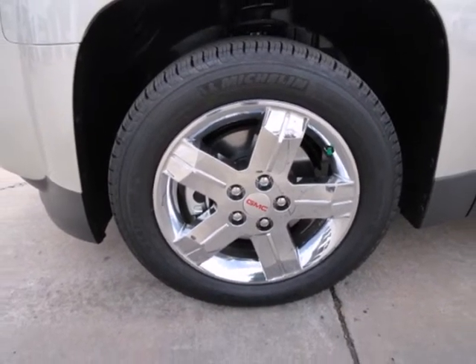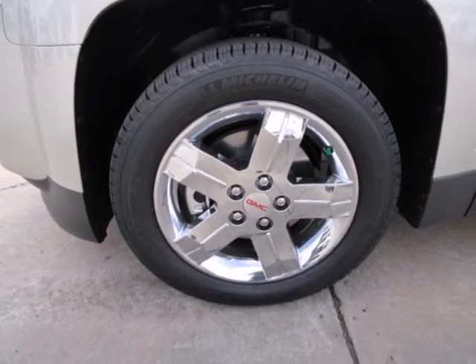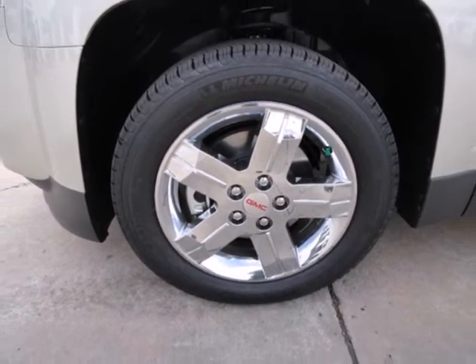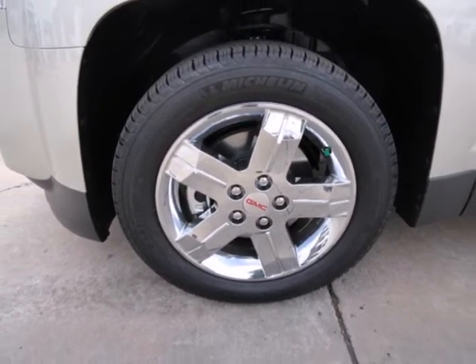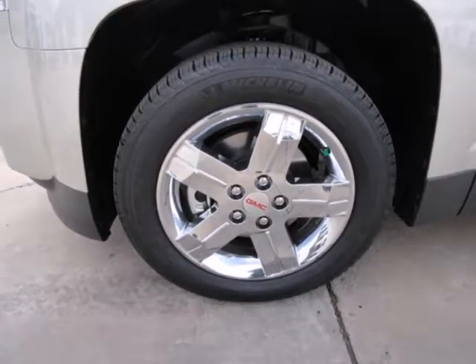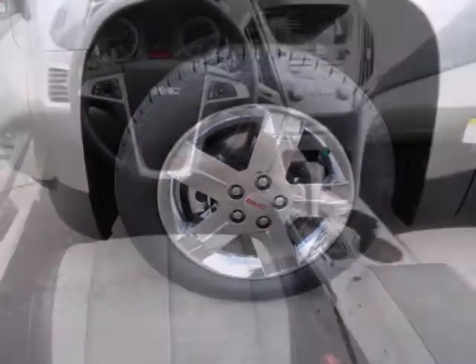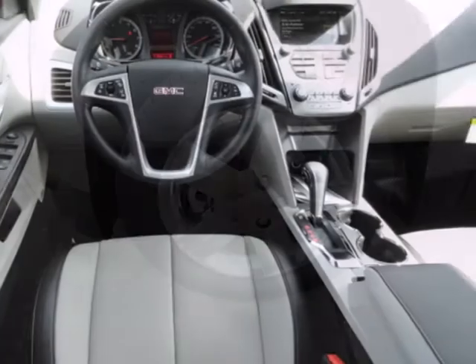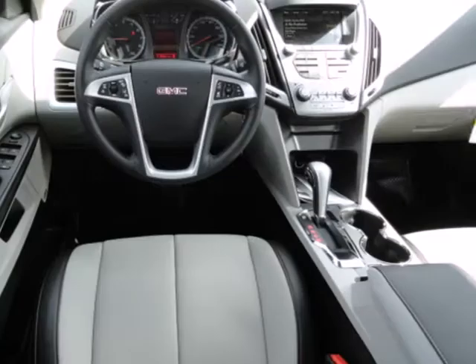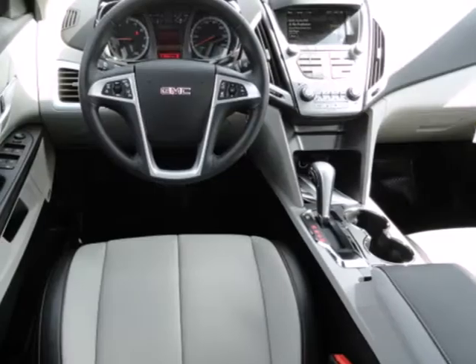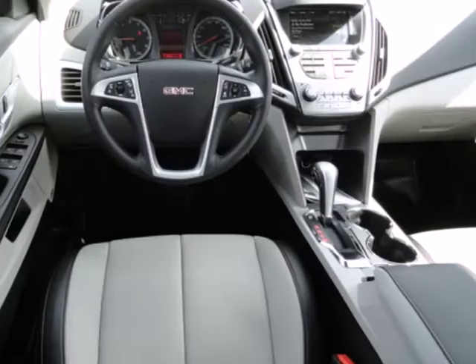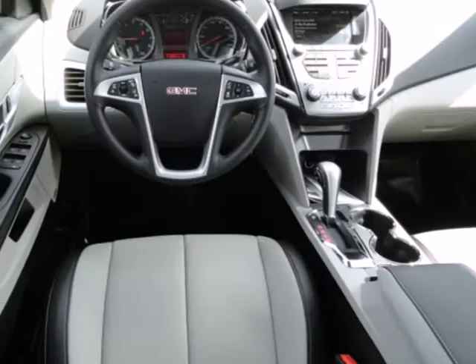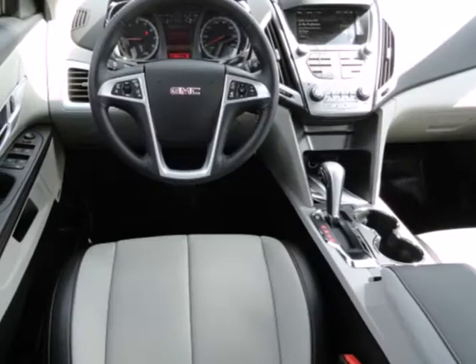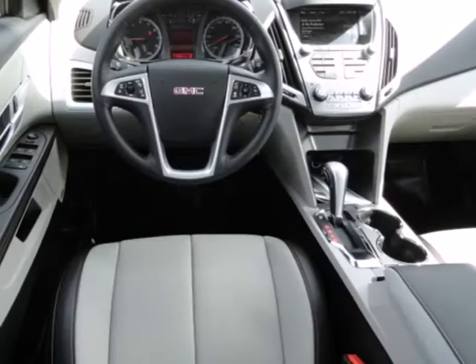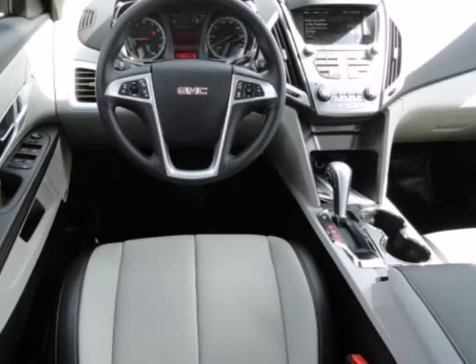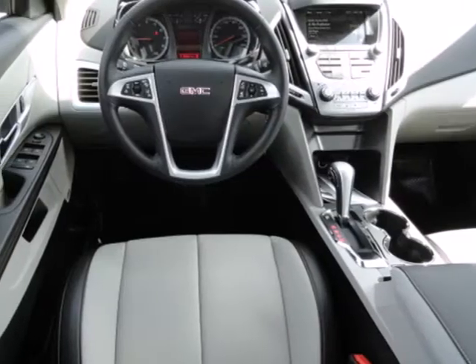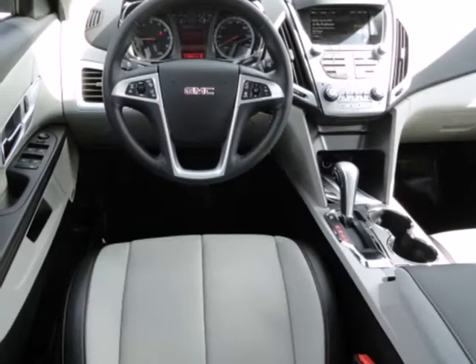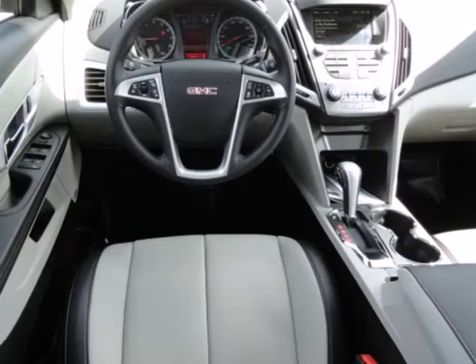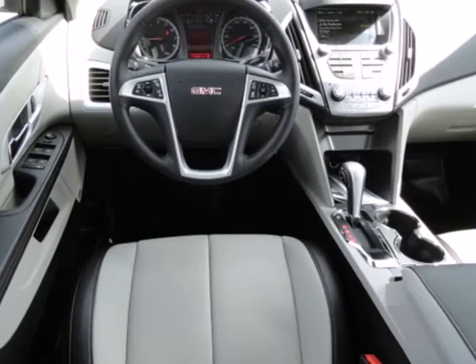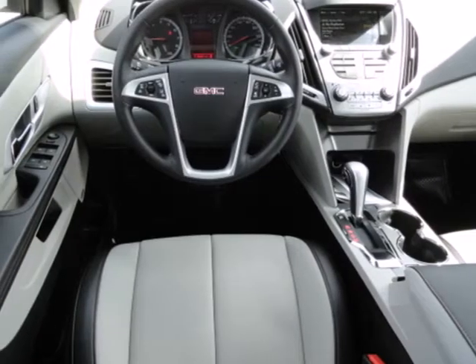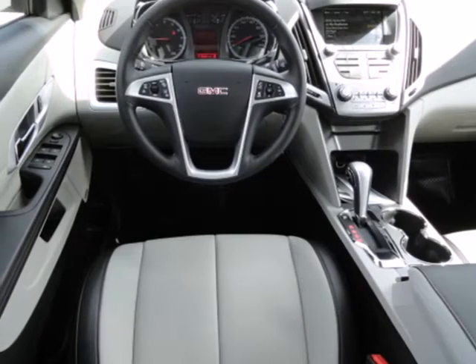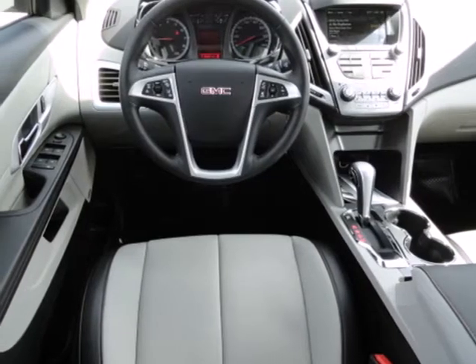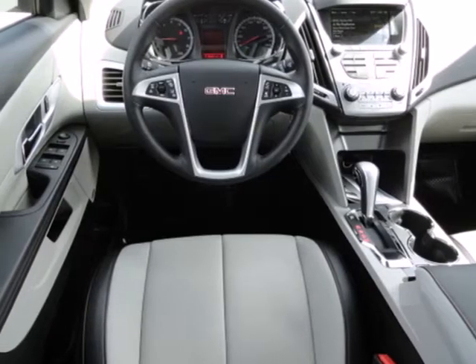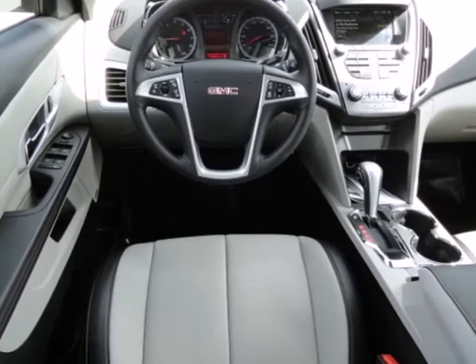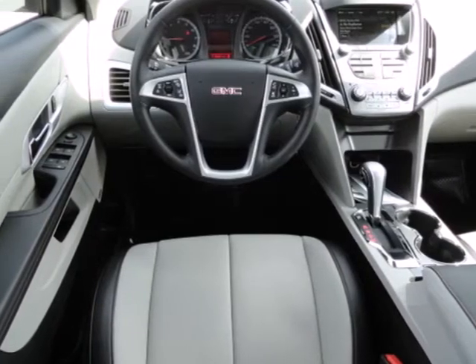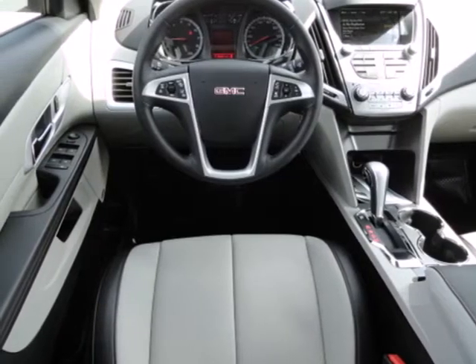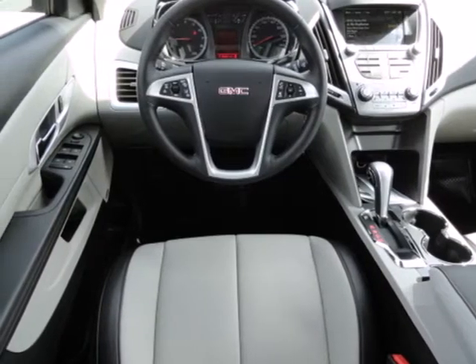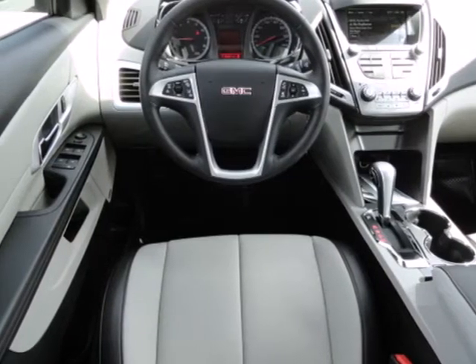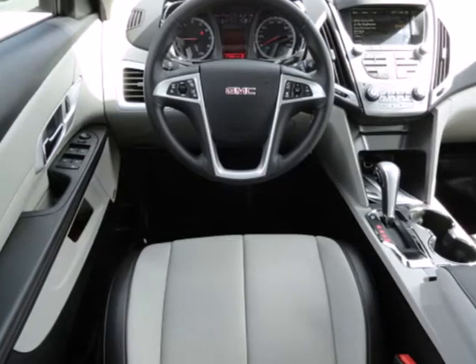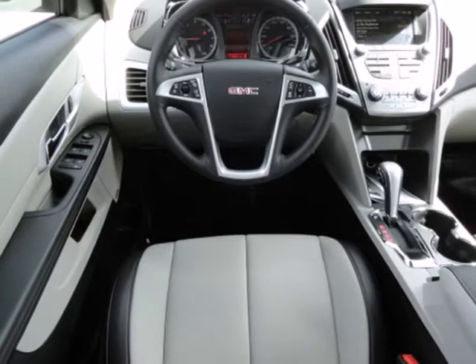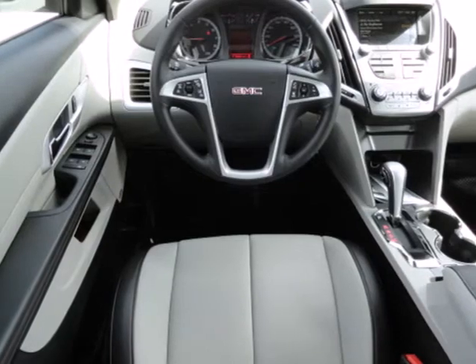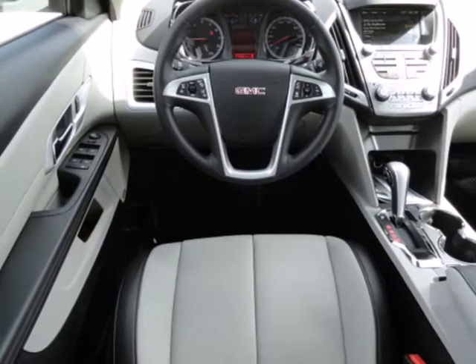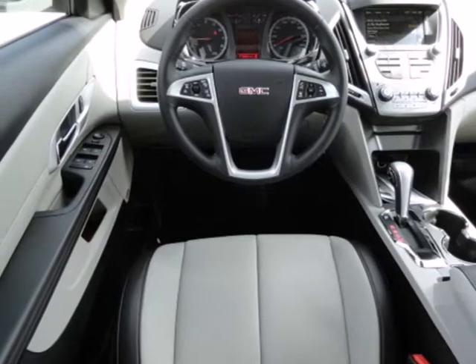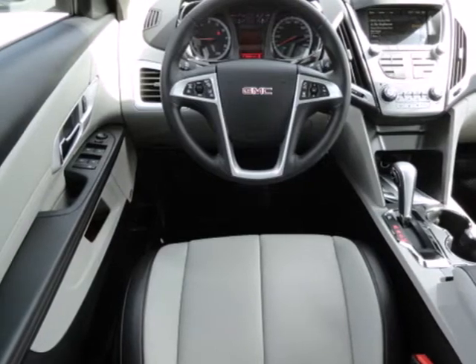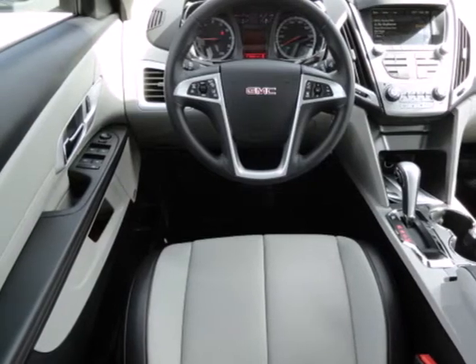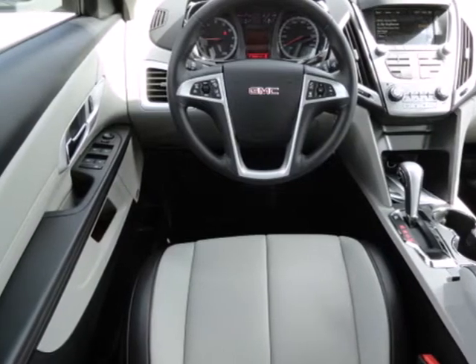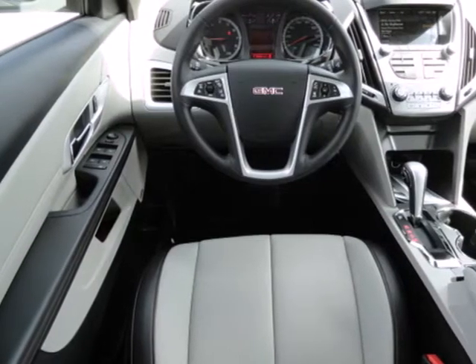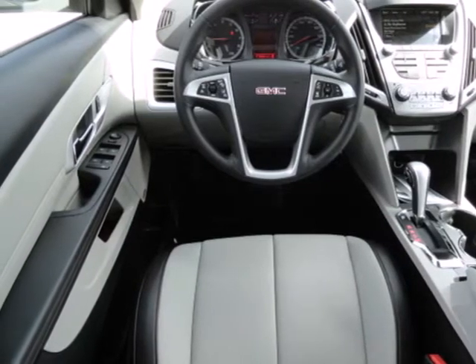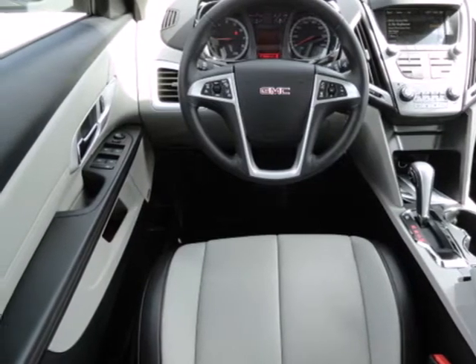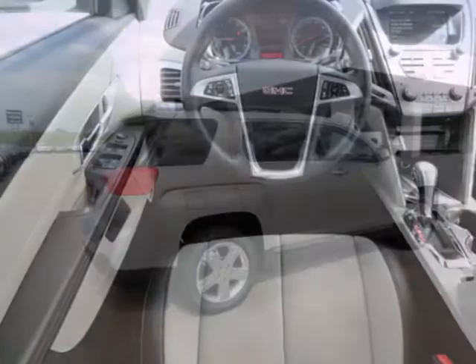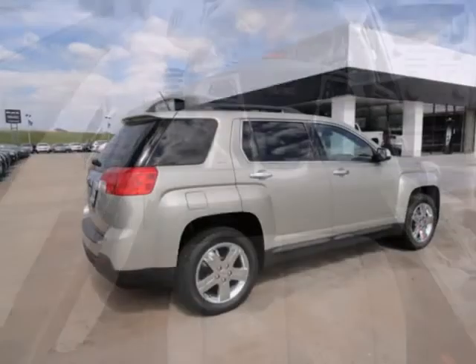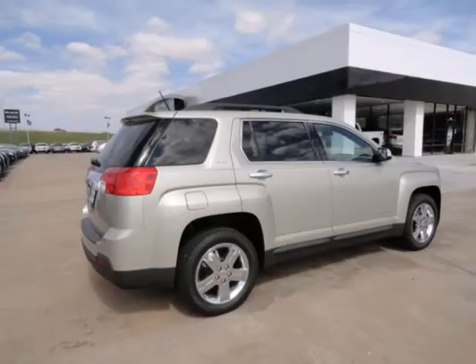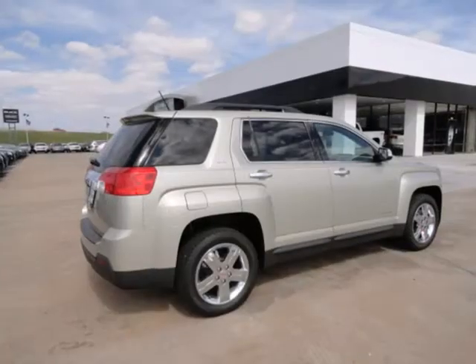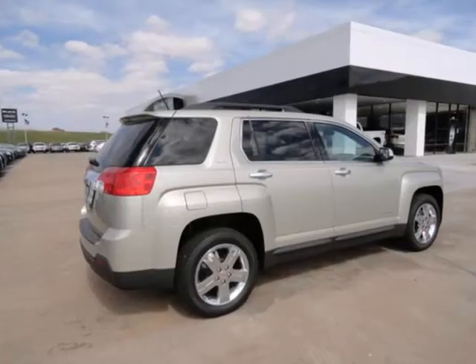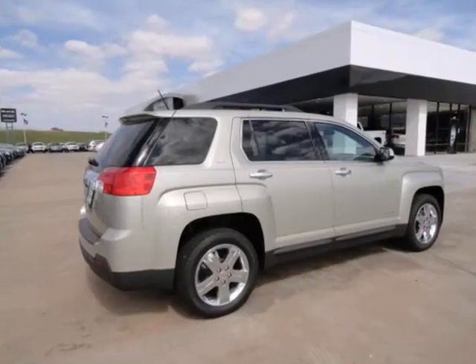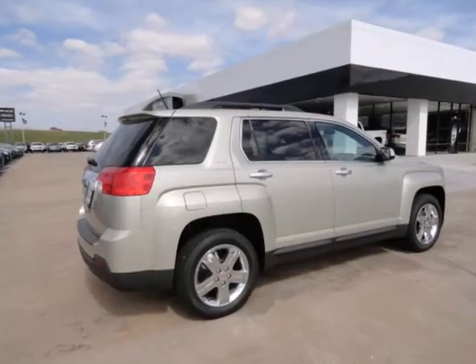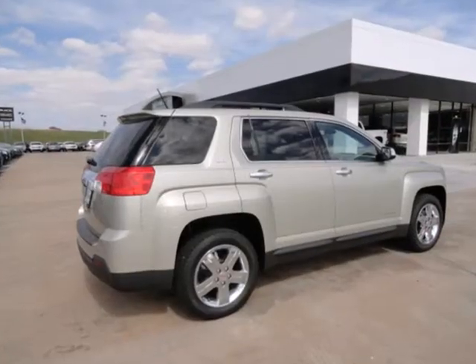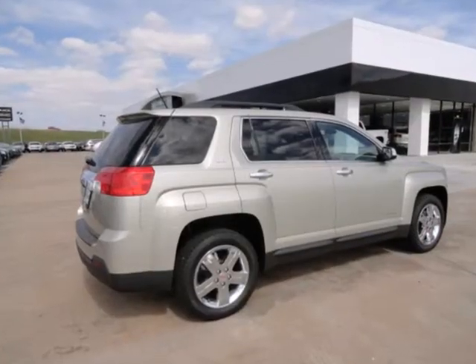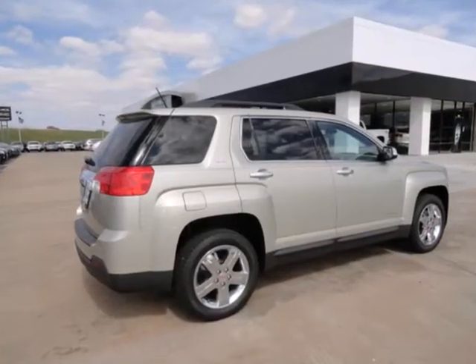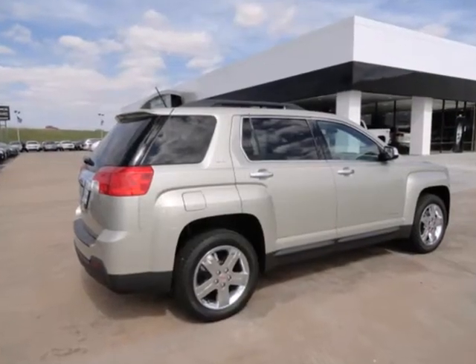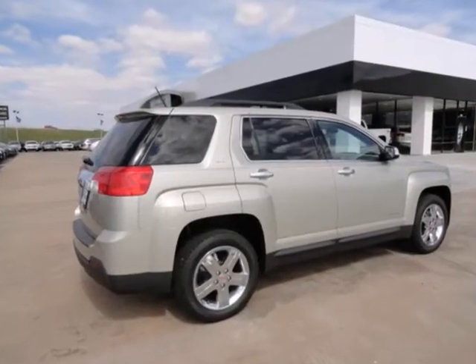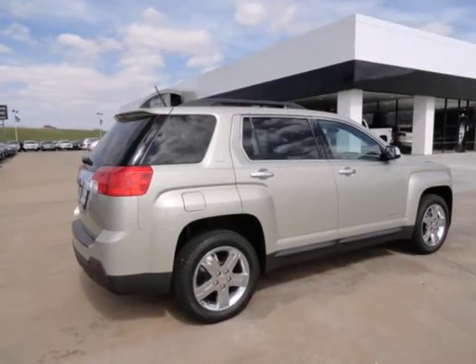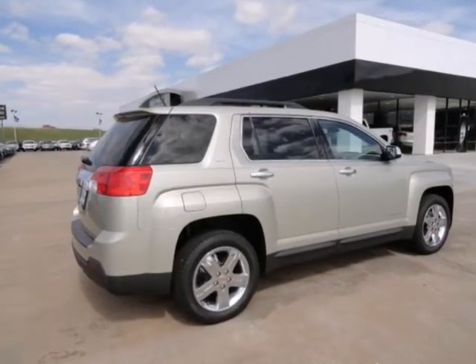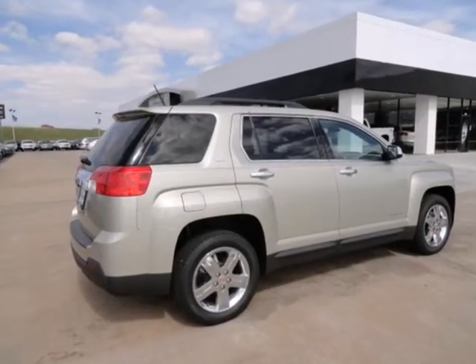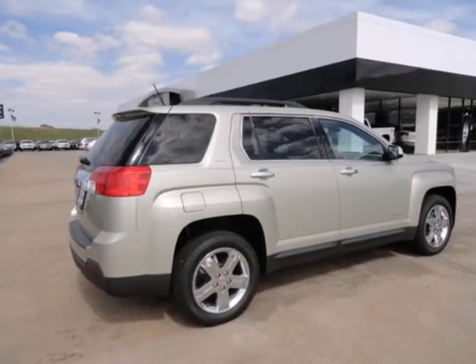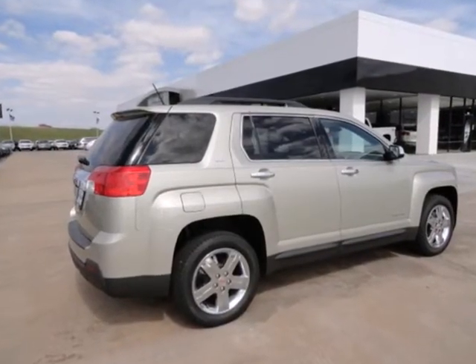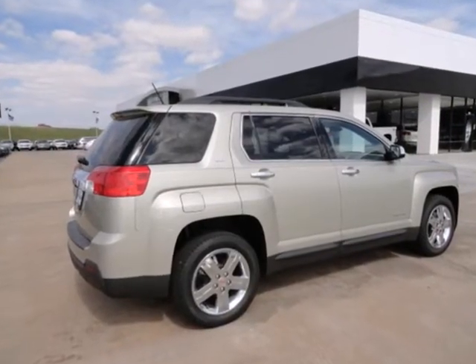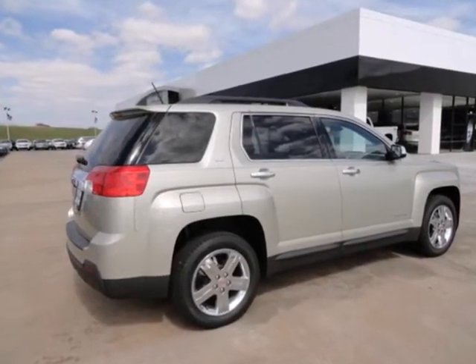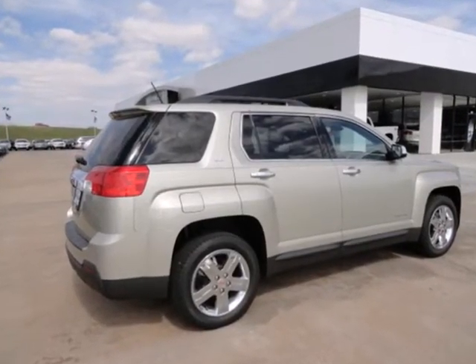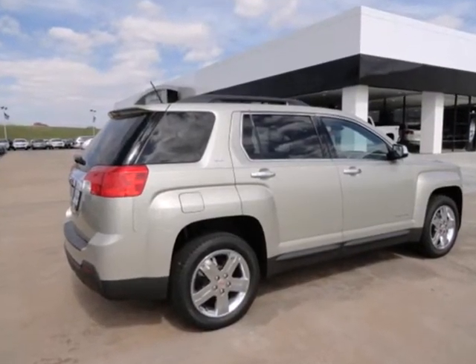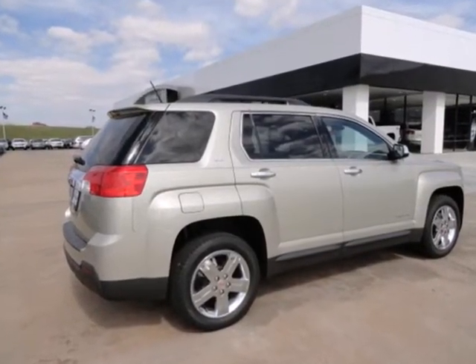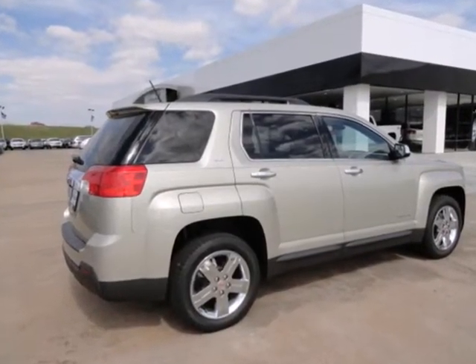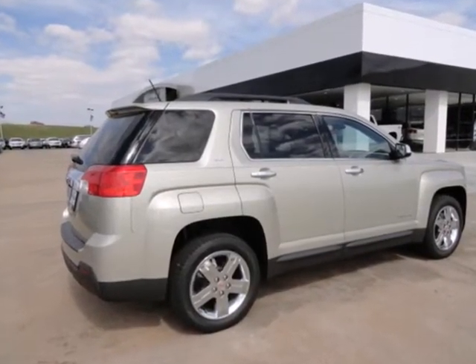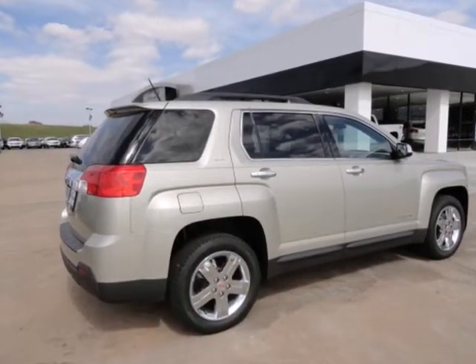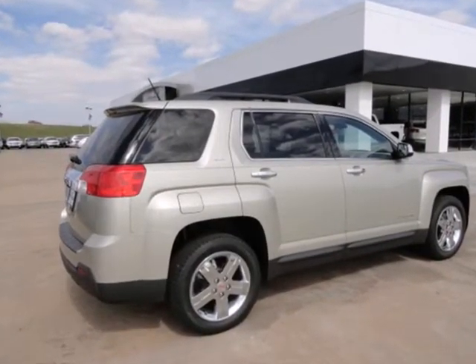With fantastic cargo capacity and an unapologetic design, this Terrain is a great choice. Take a ride in one today.